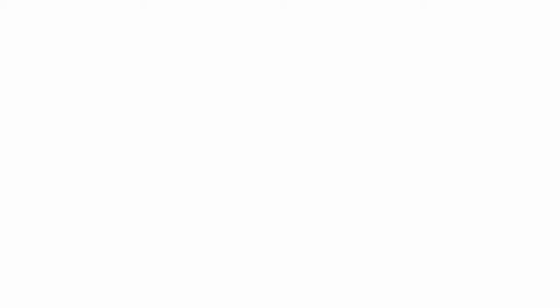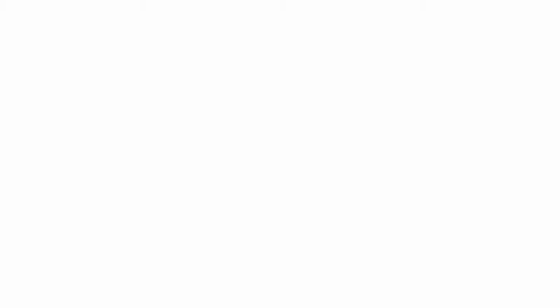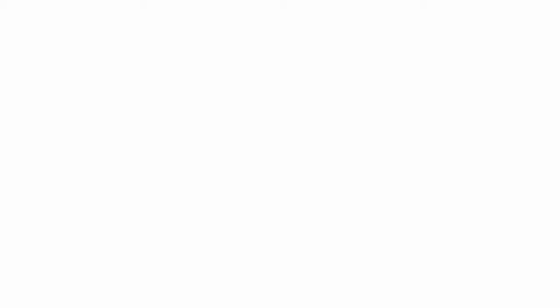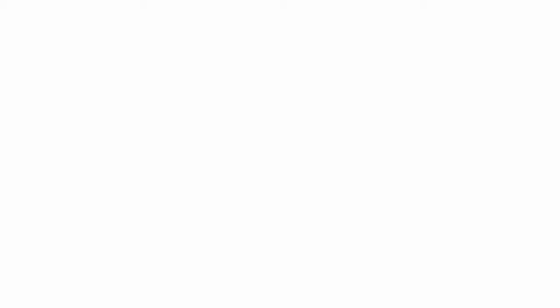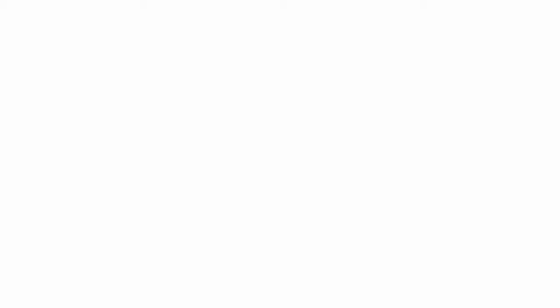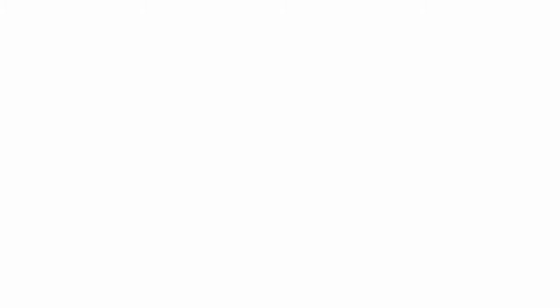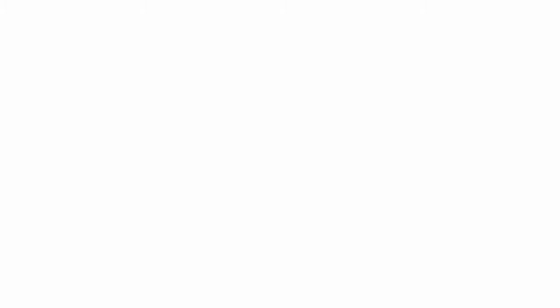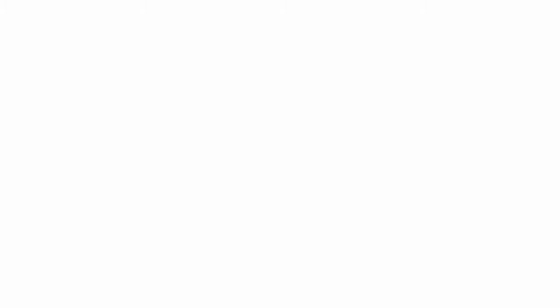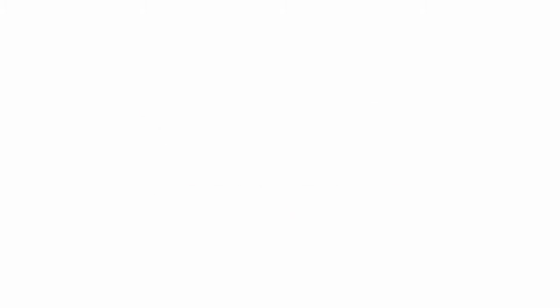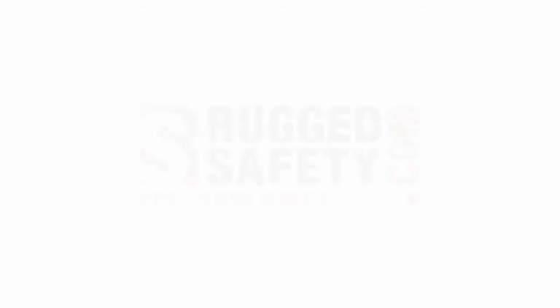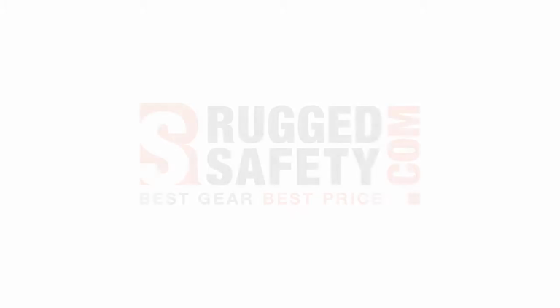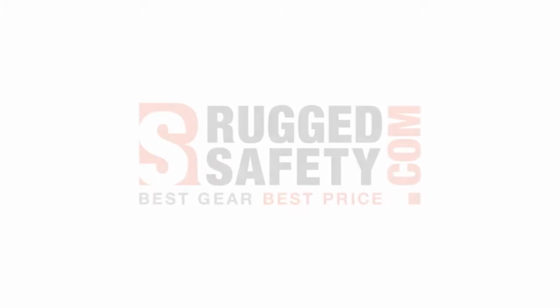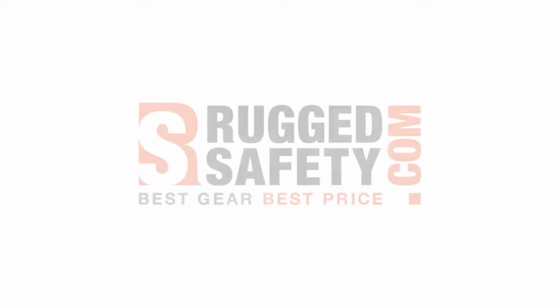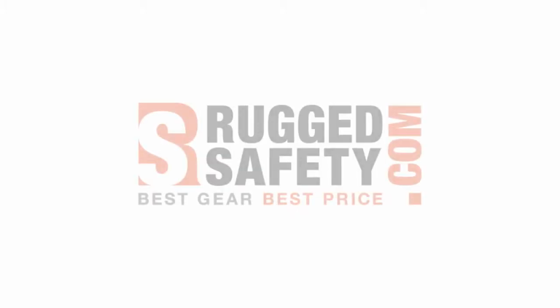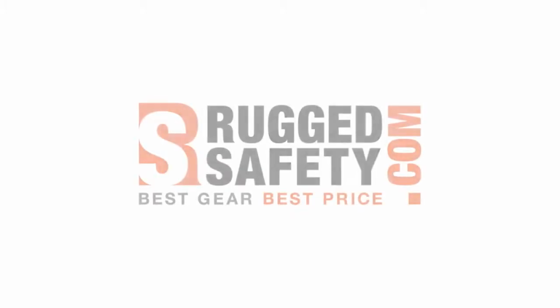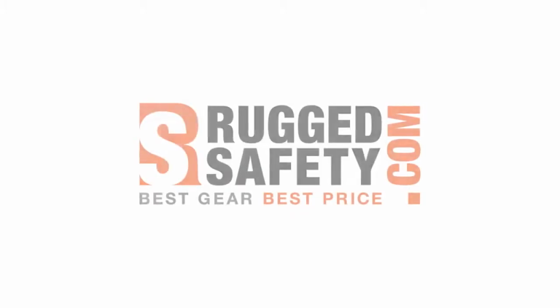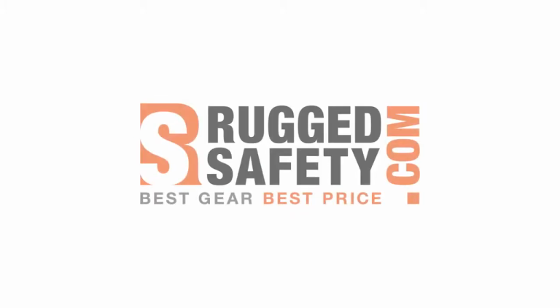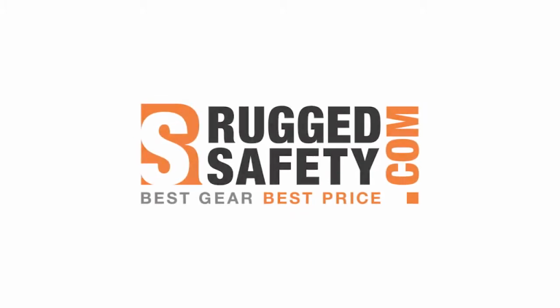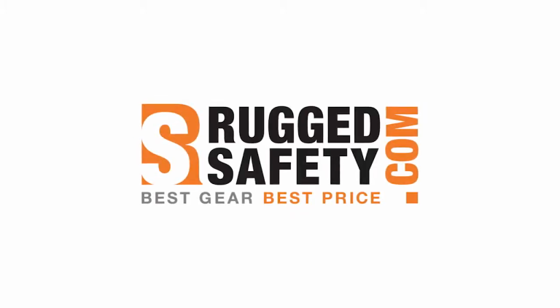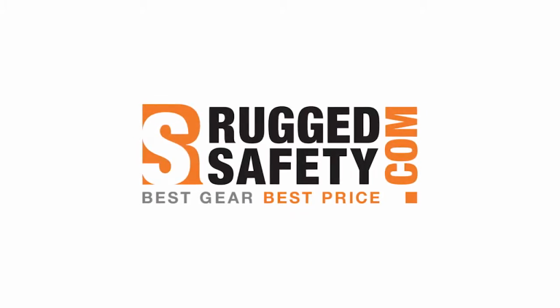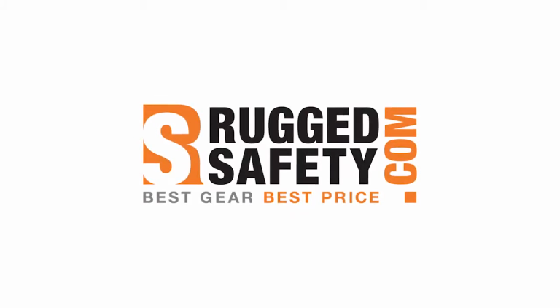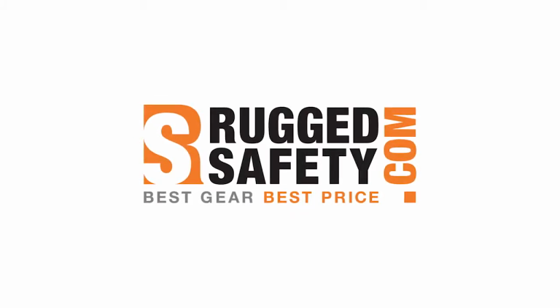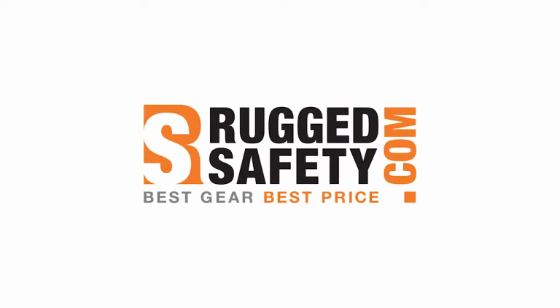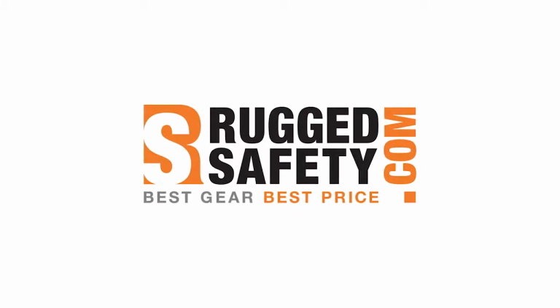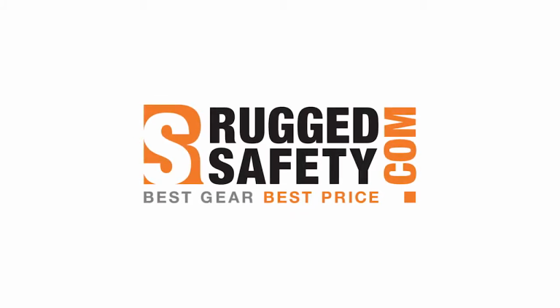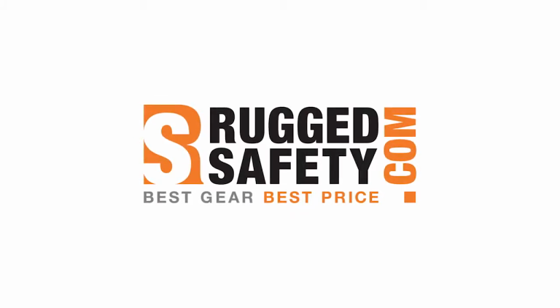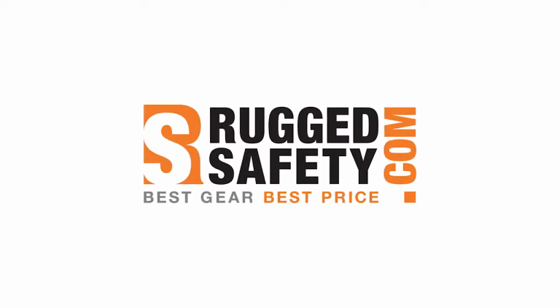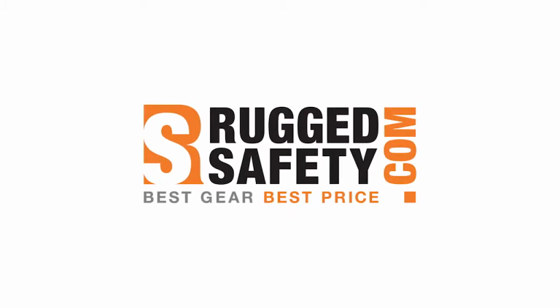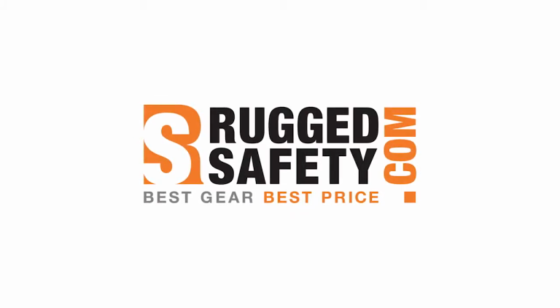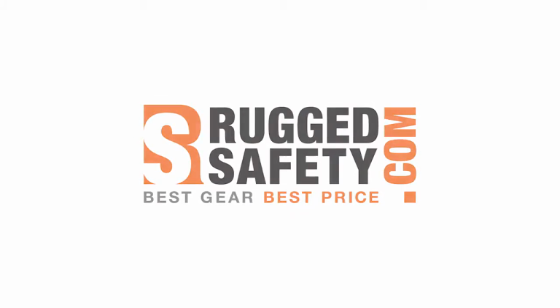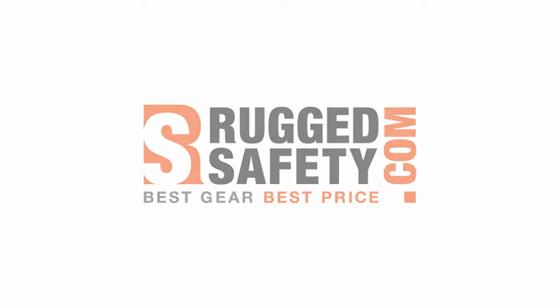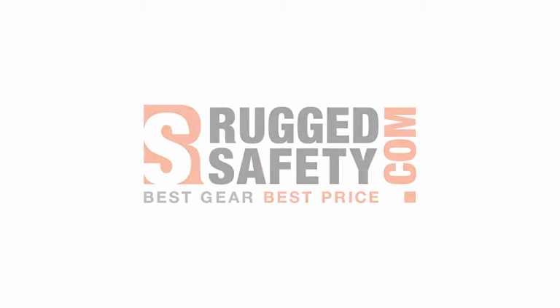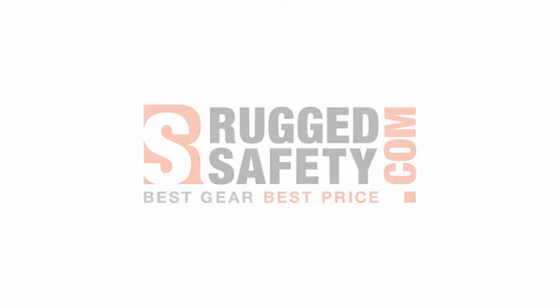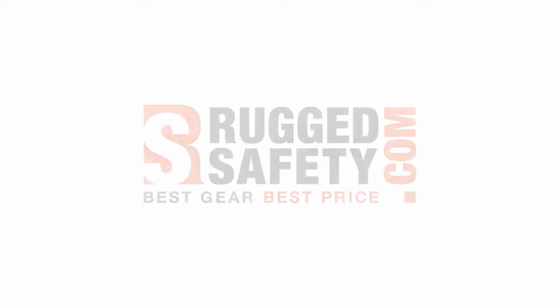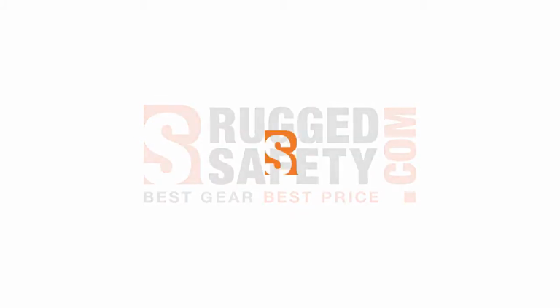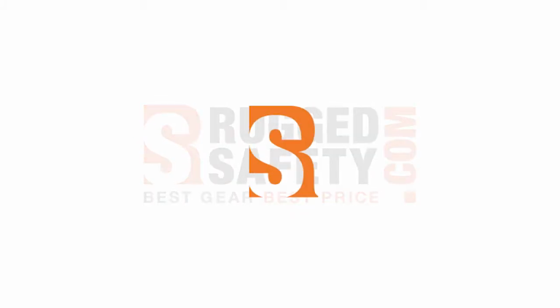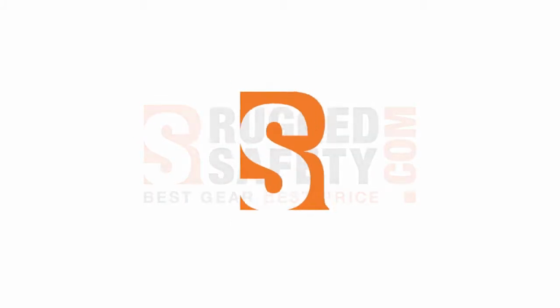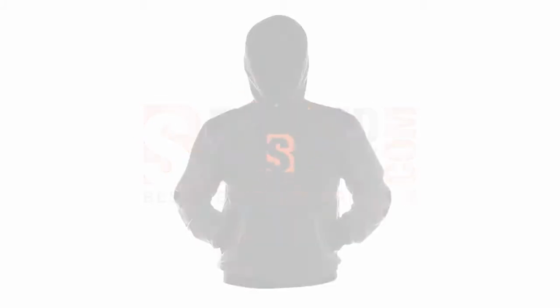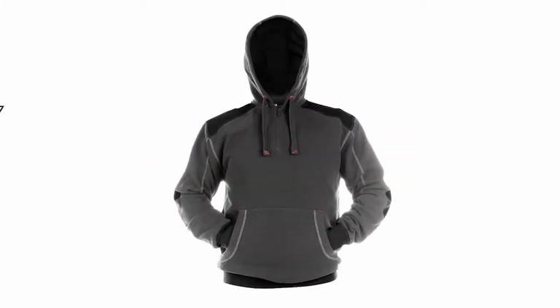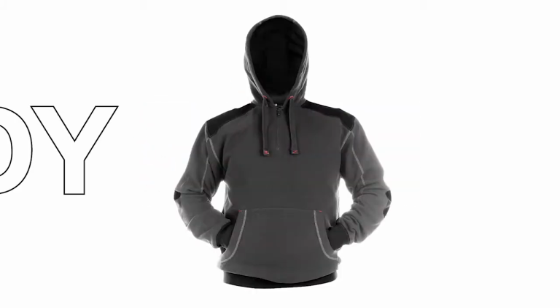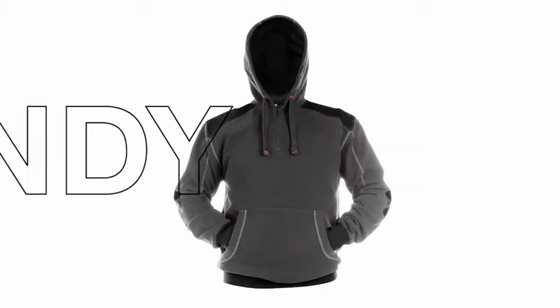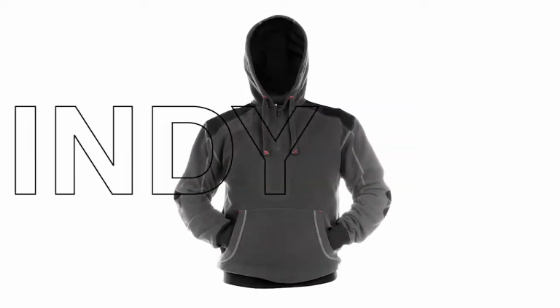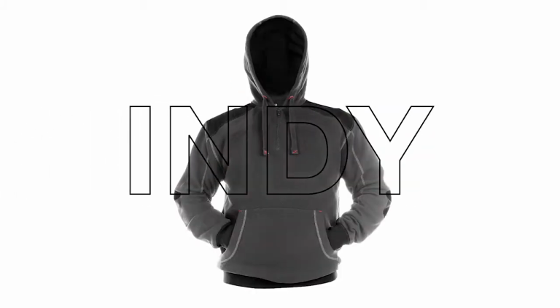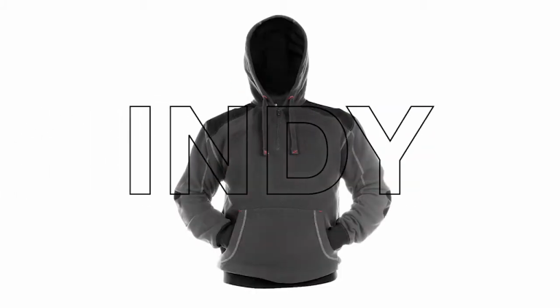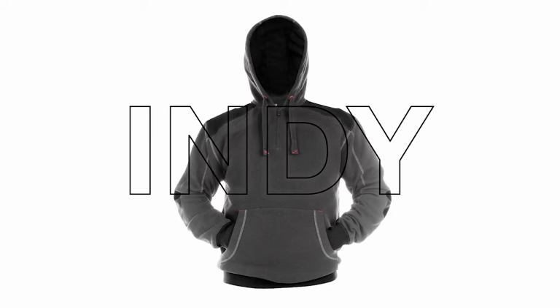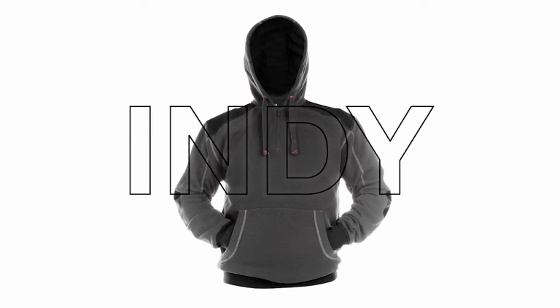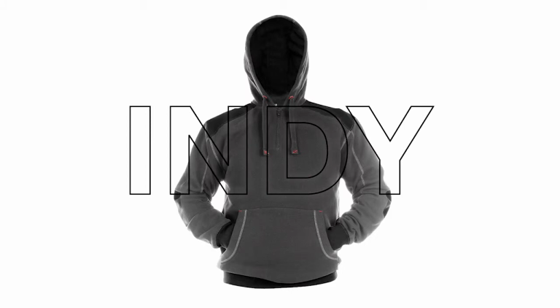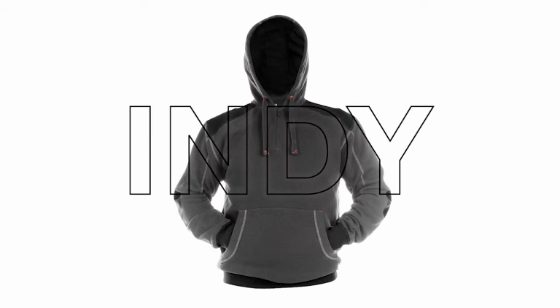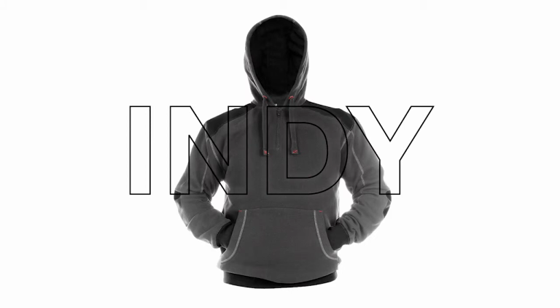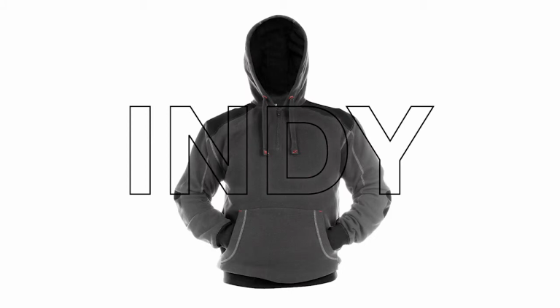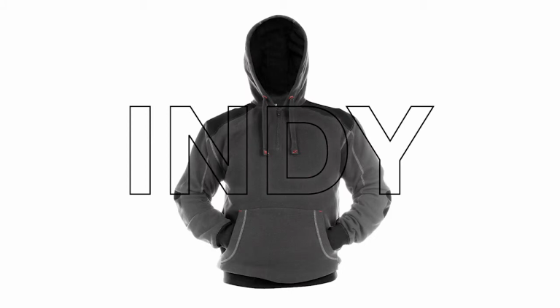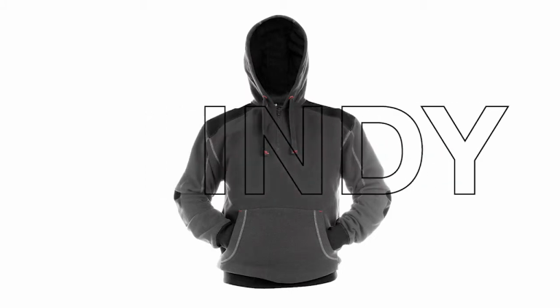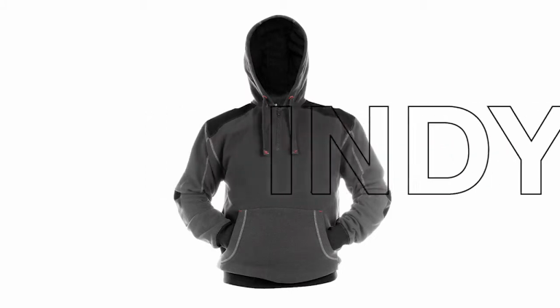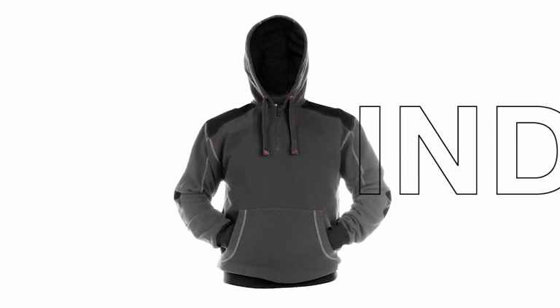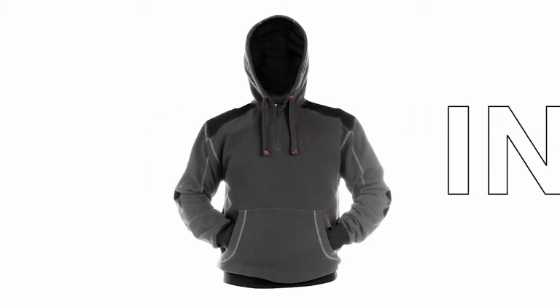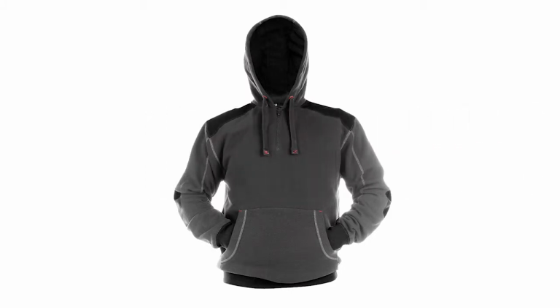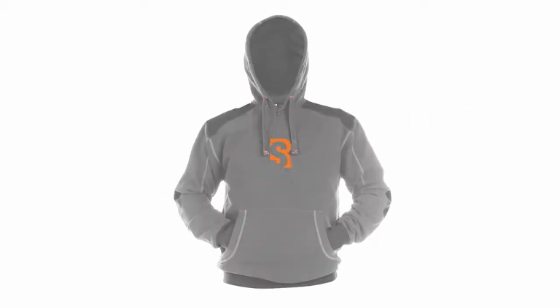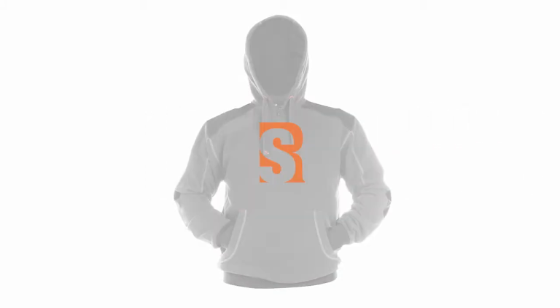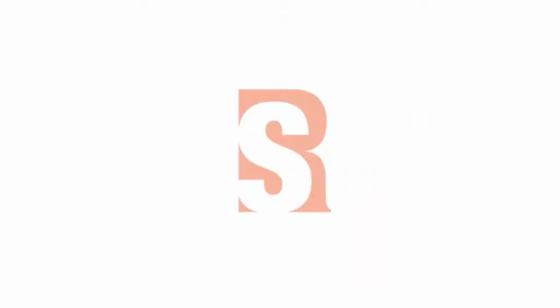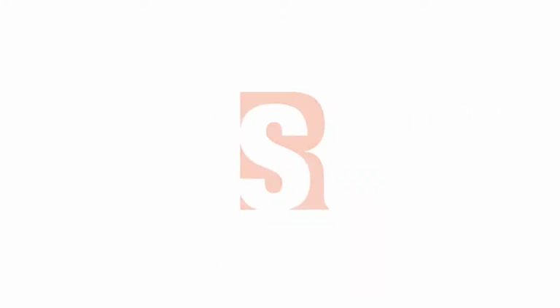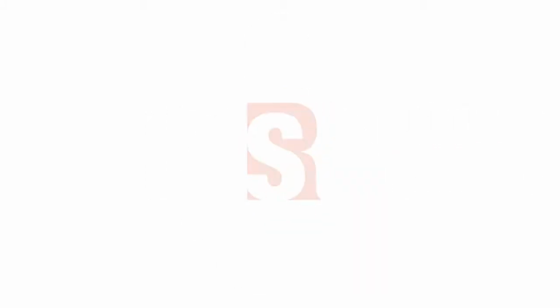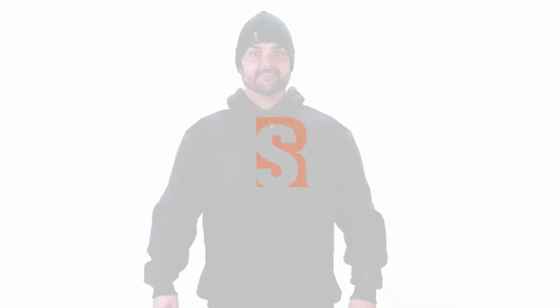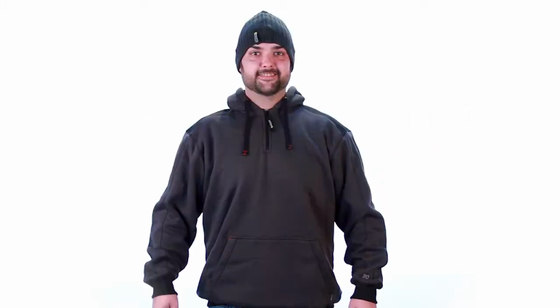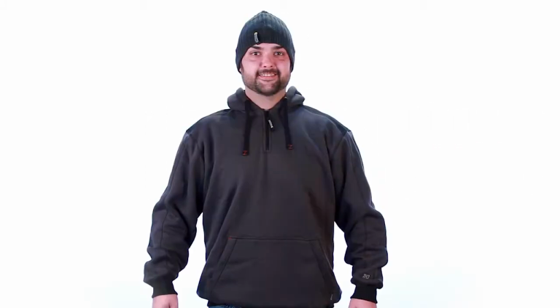Coming at you from RuggedSafety.com, we have the Dasi Indy Hooded Sweatshirt. And let me tell you, this is a must-have piece for any working man.